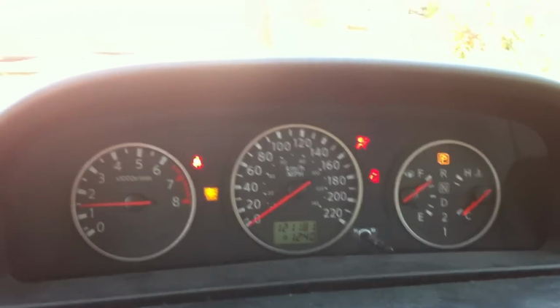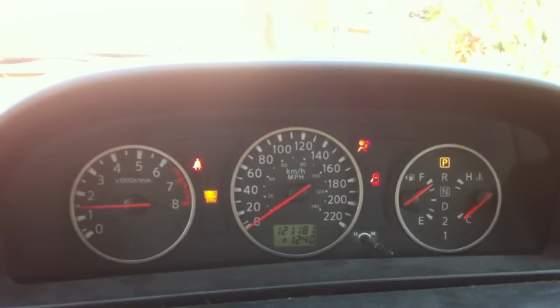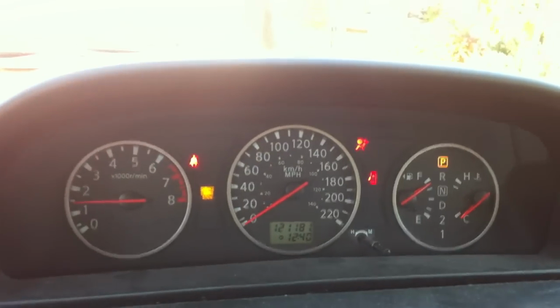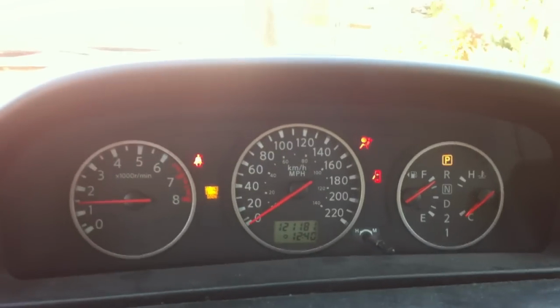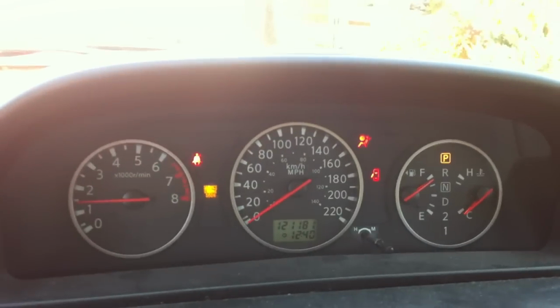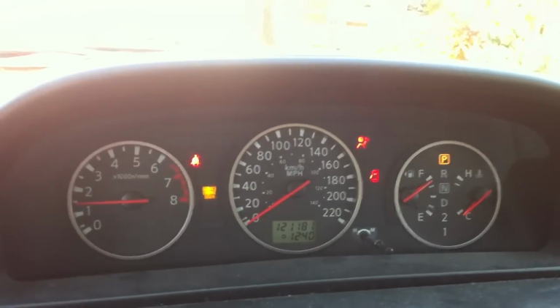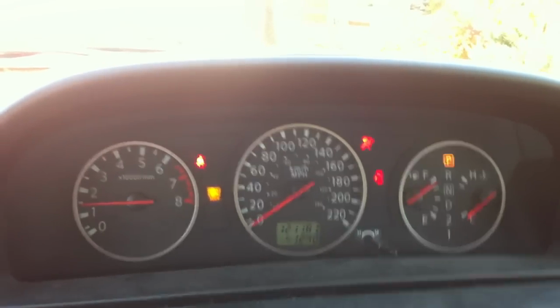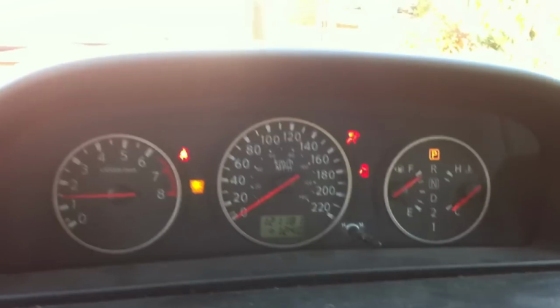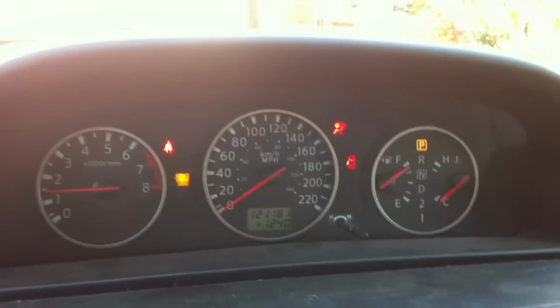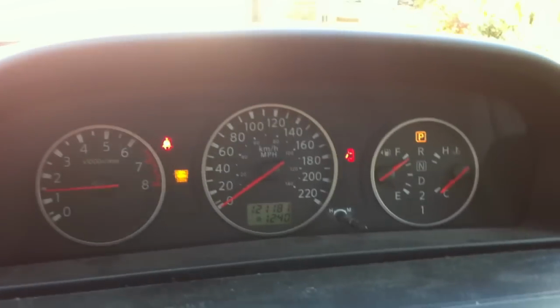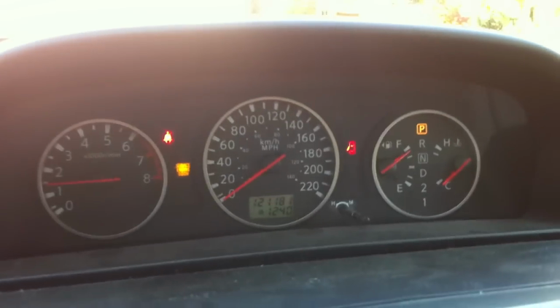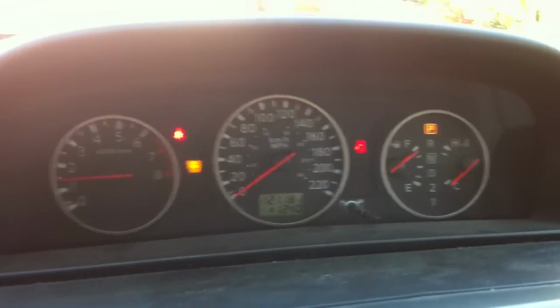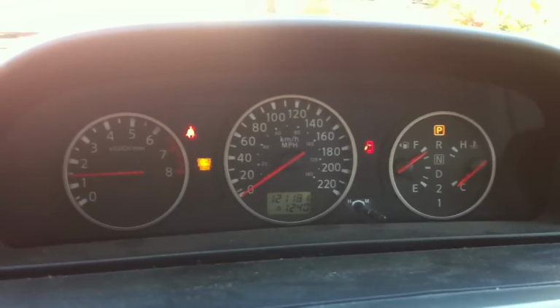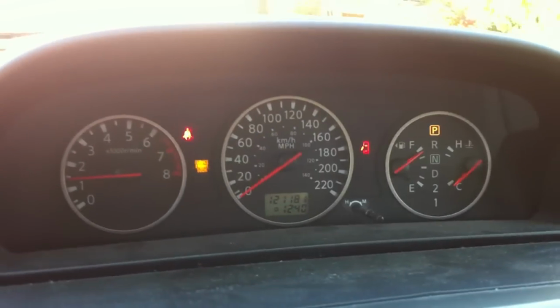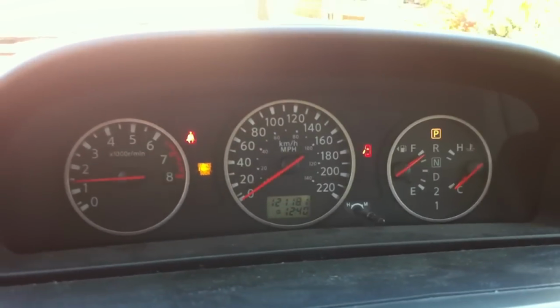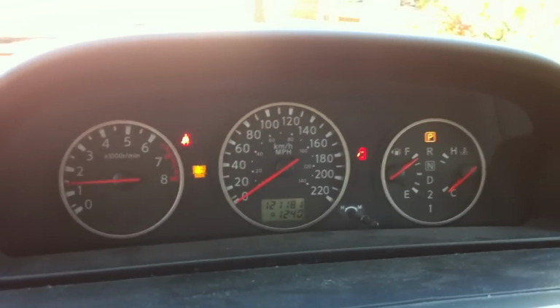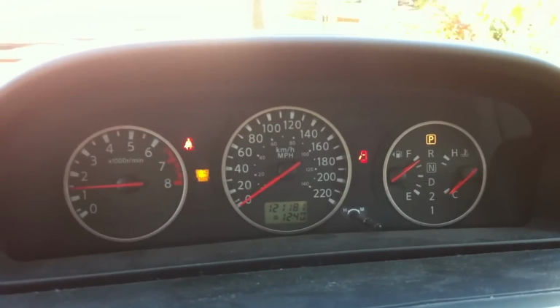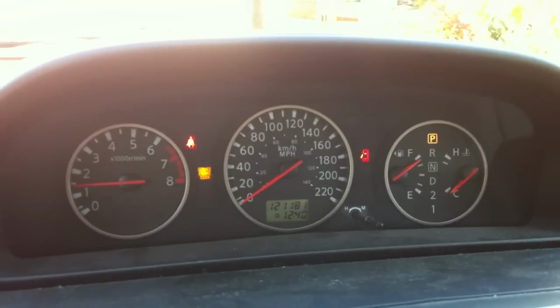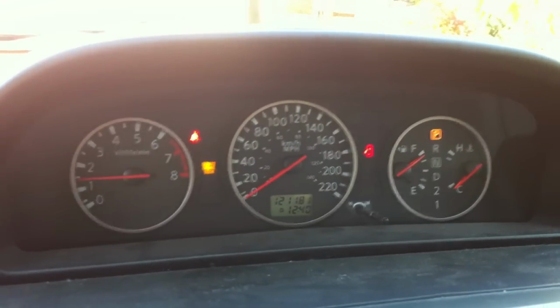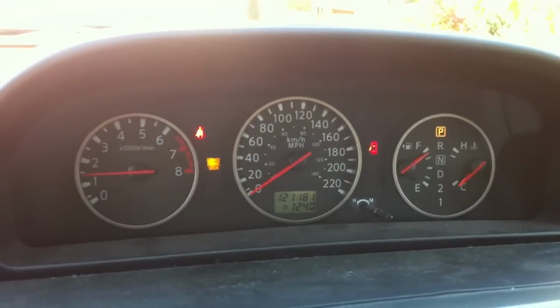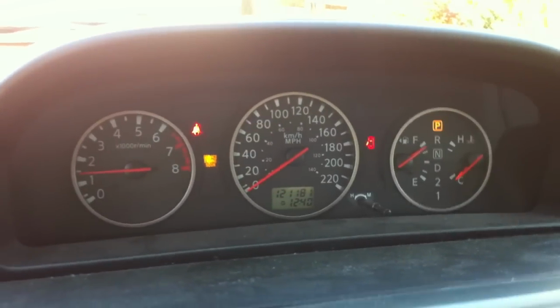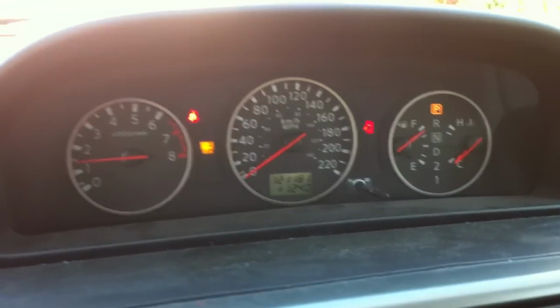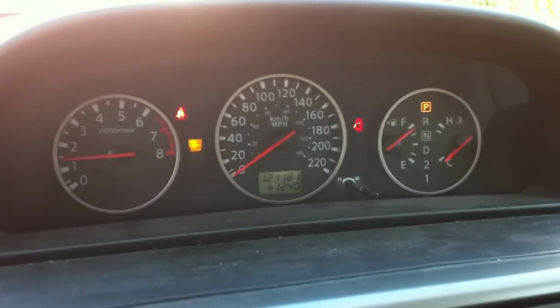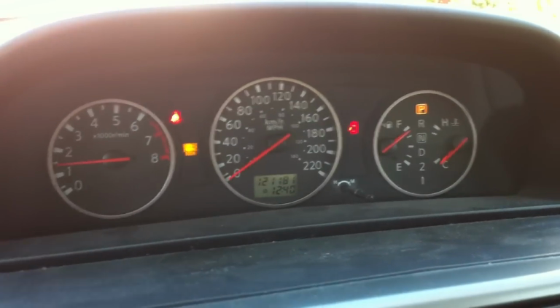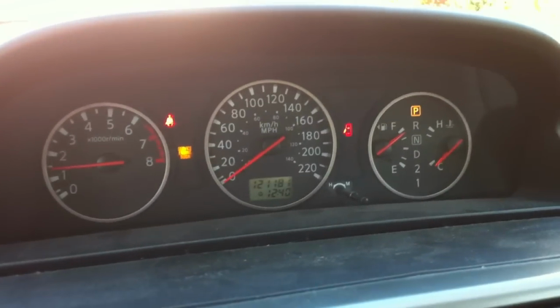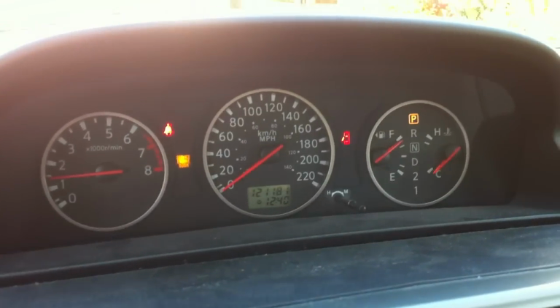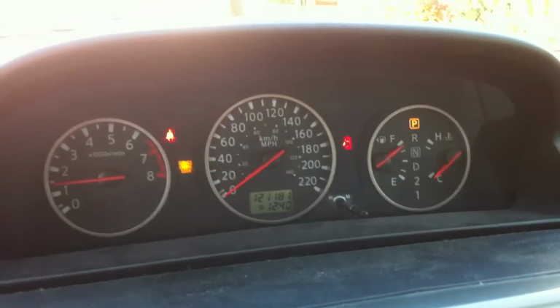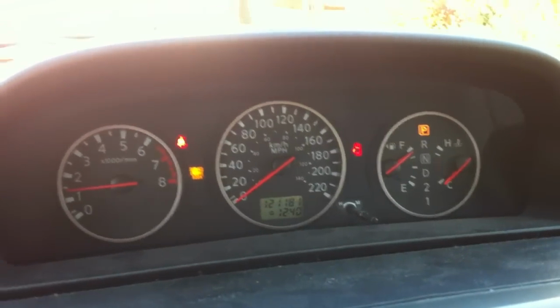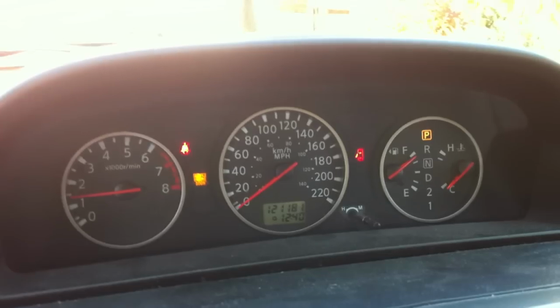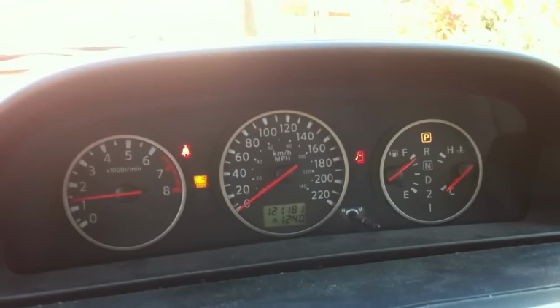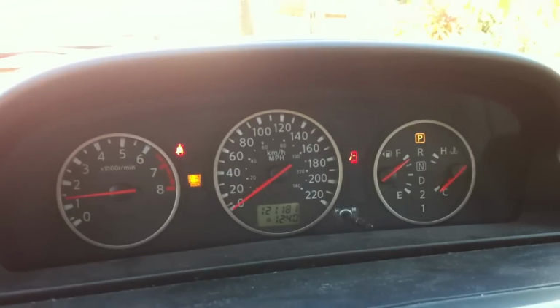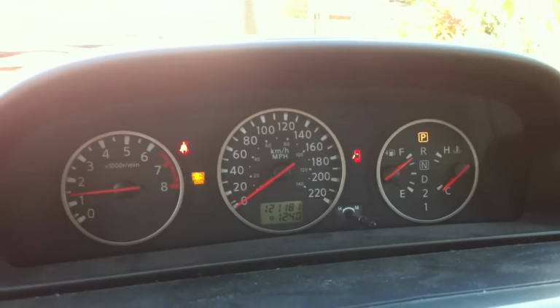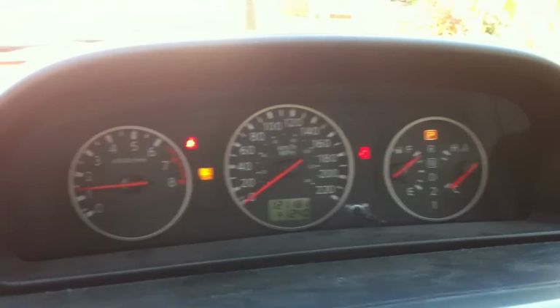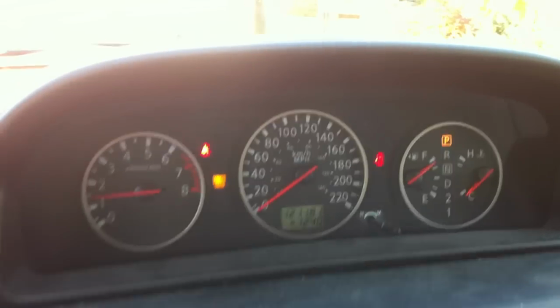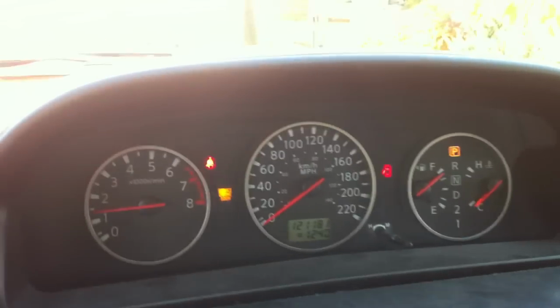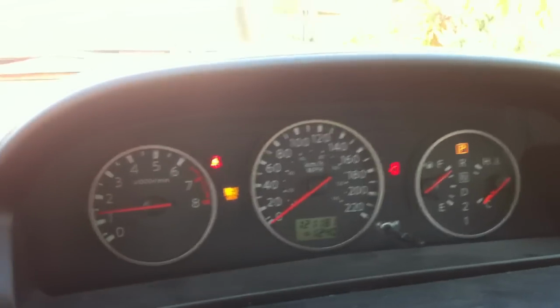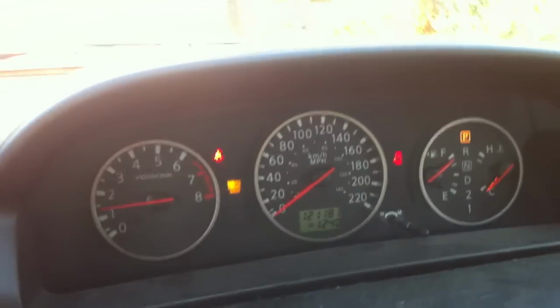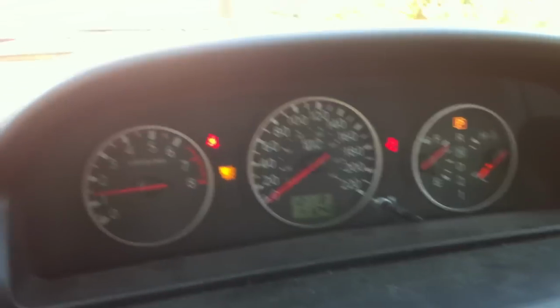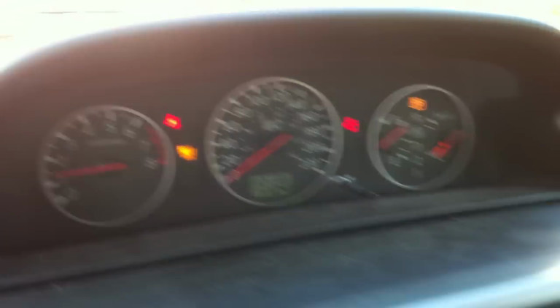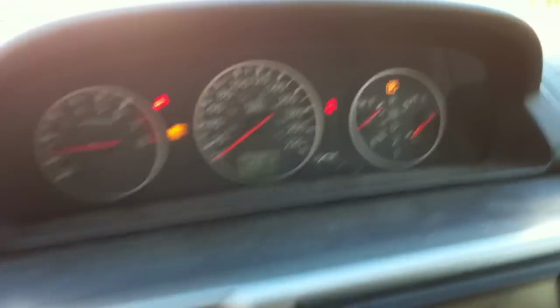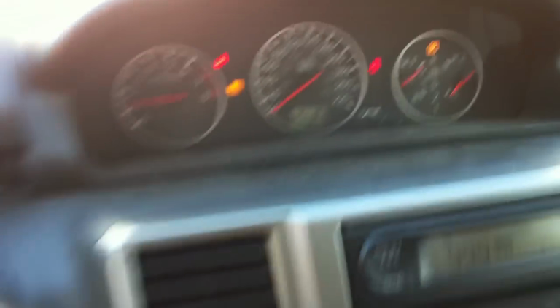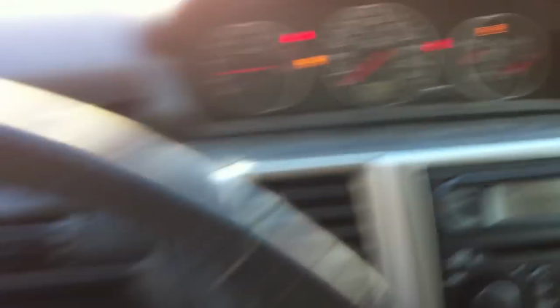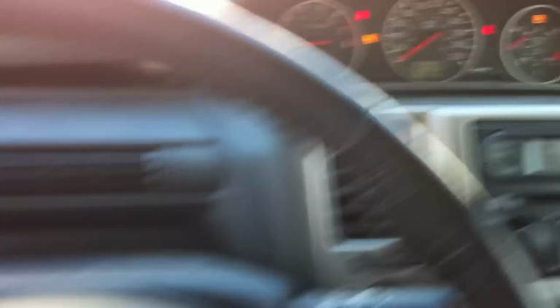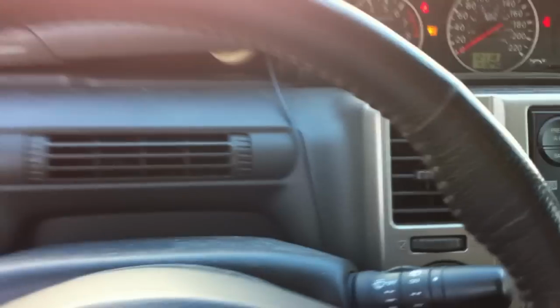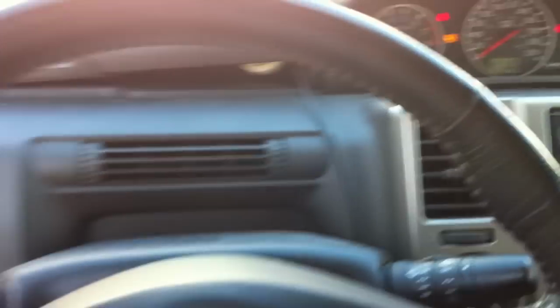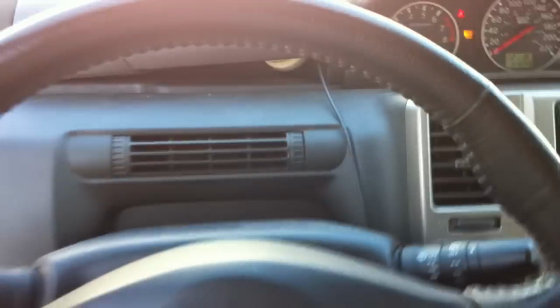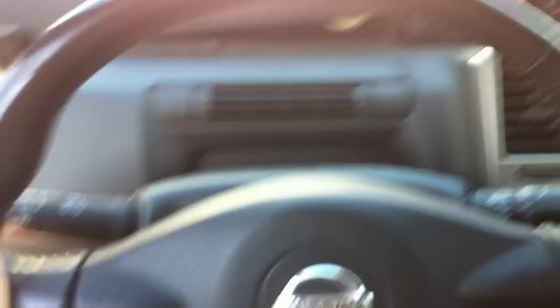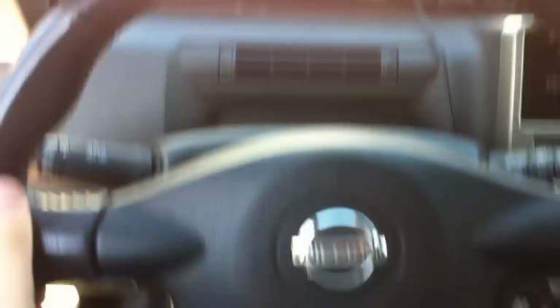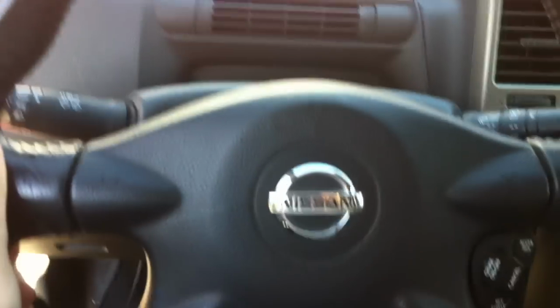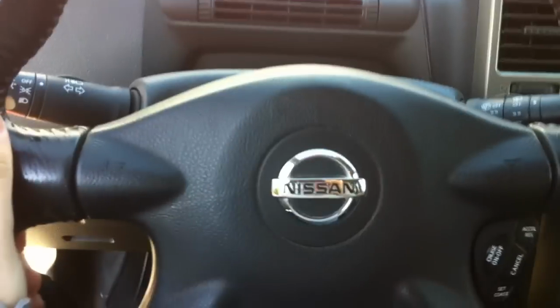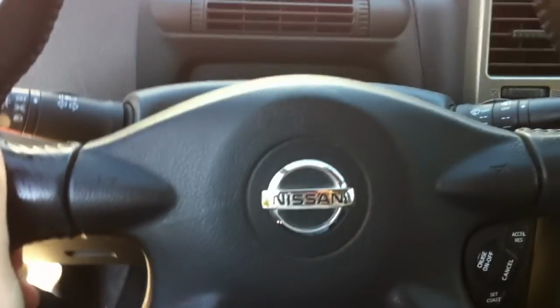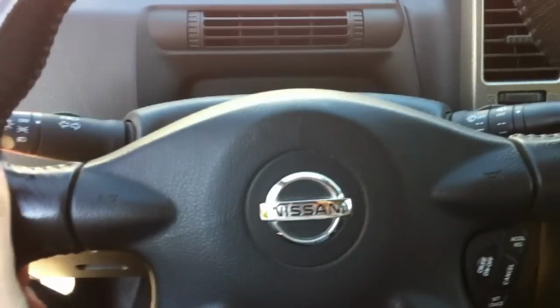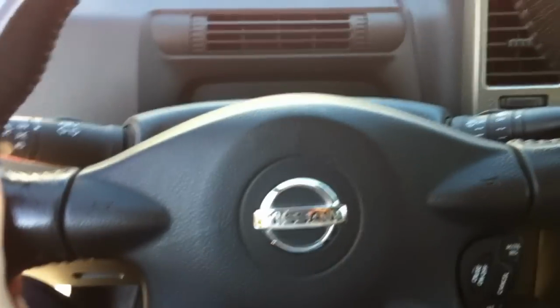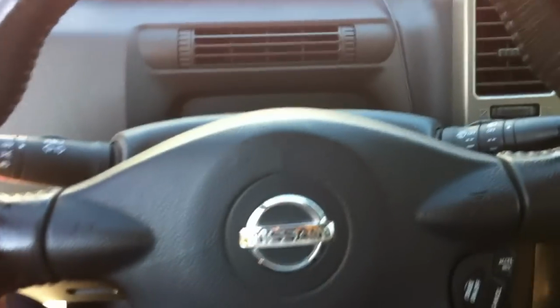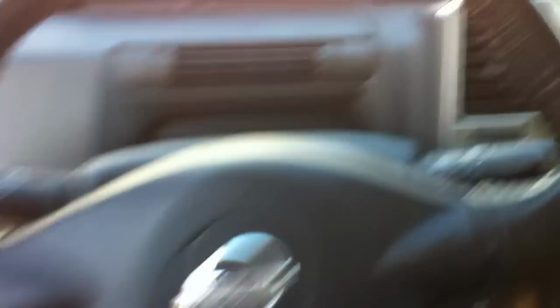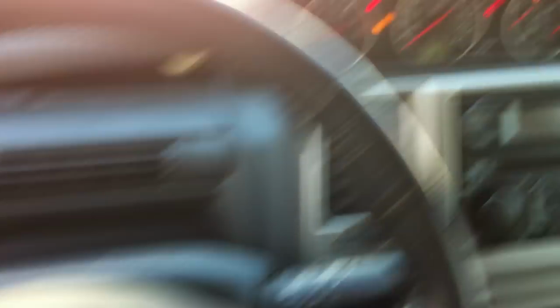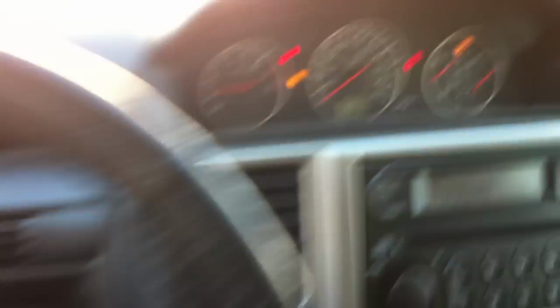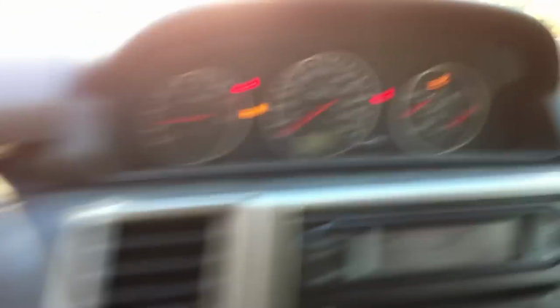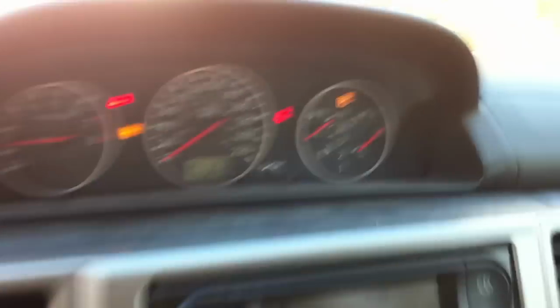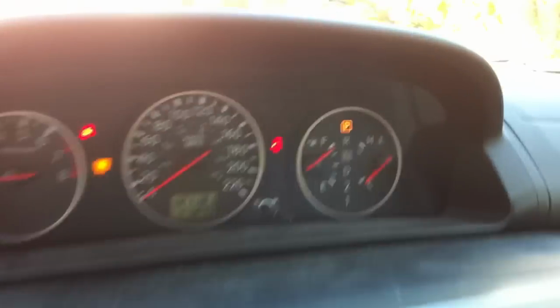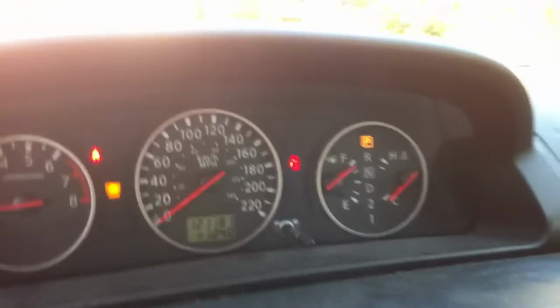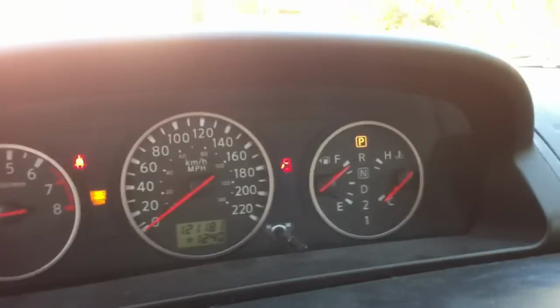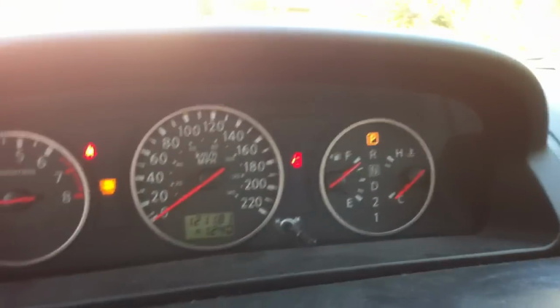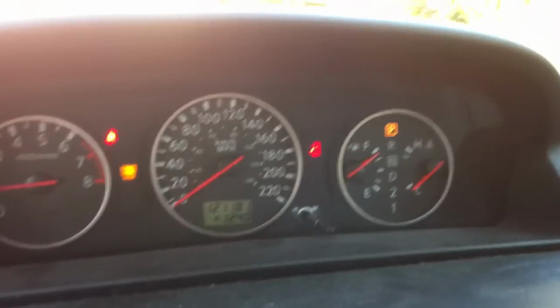Engine light is on, but that's probably going to be ignored. Anyways, it fires right up.